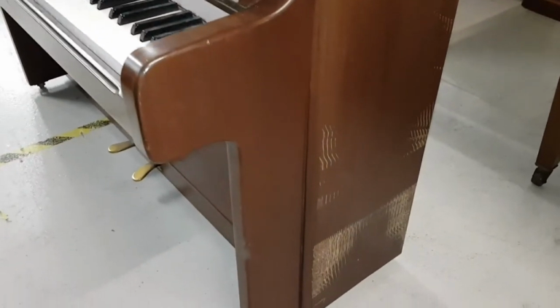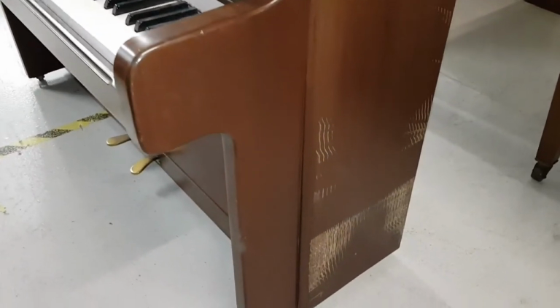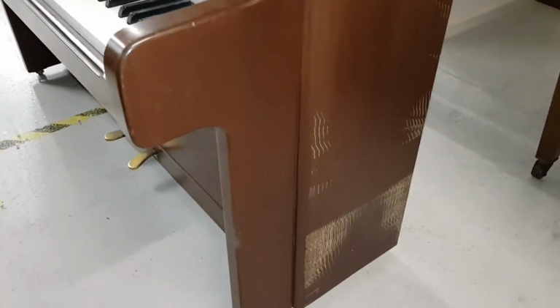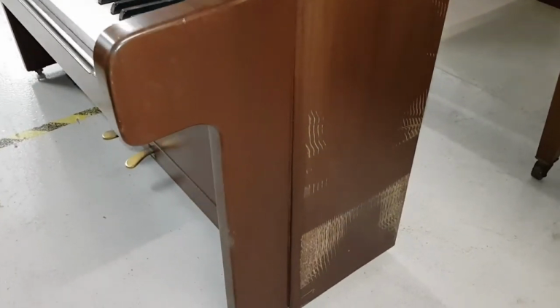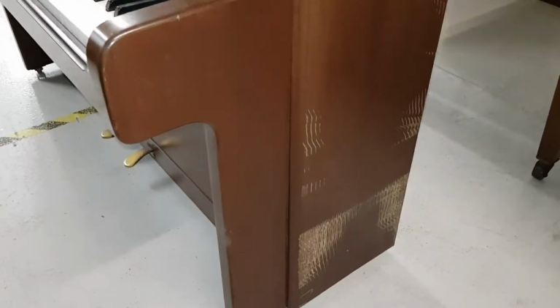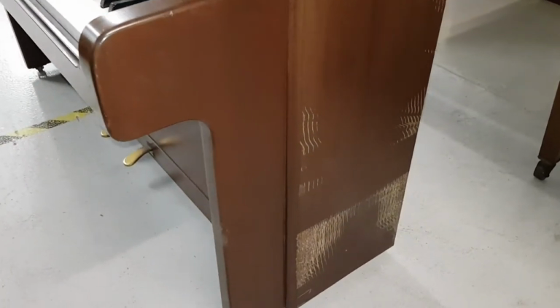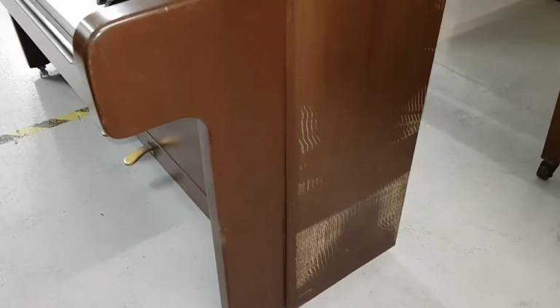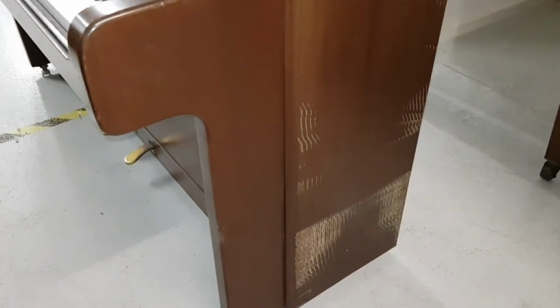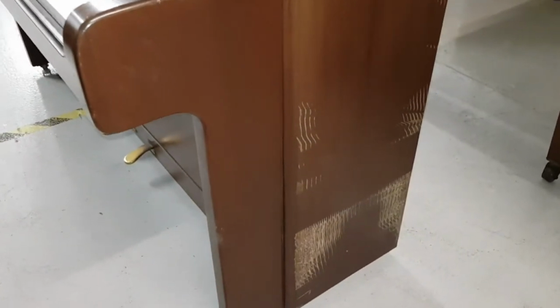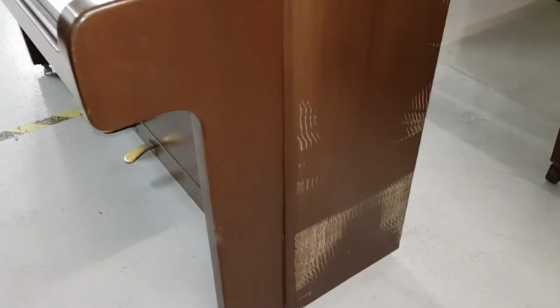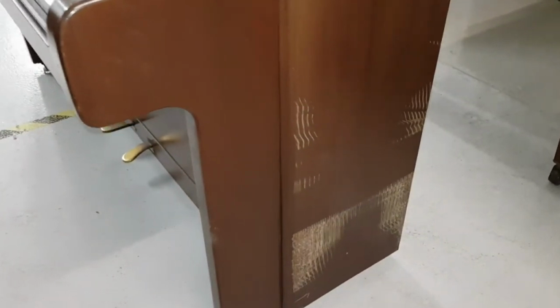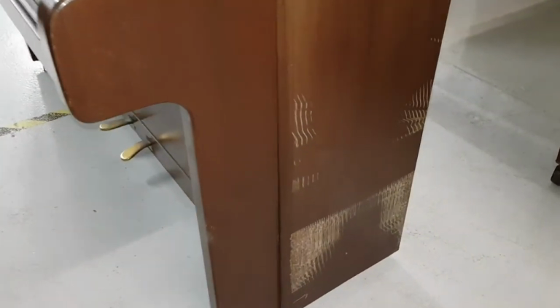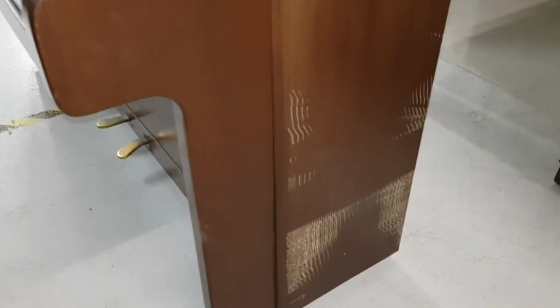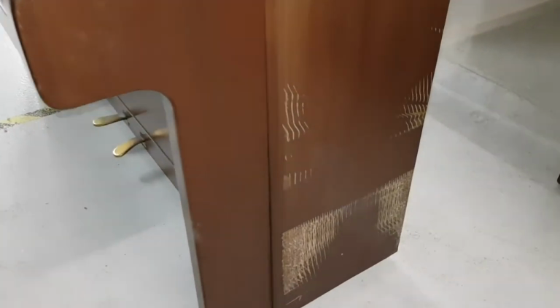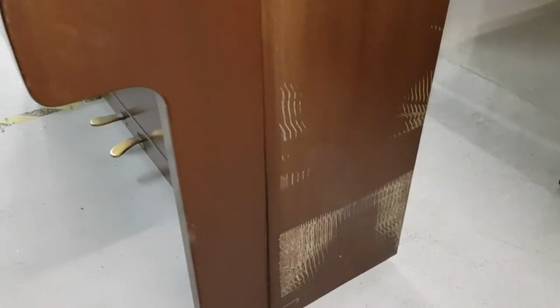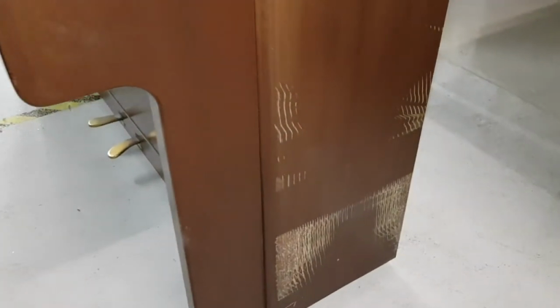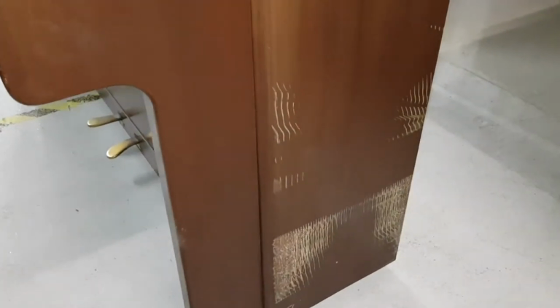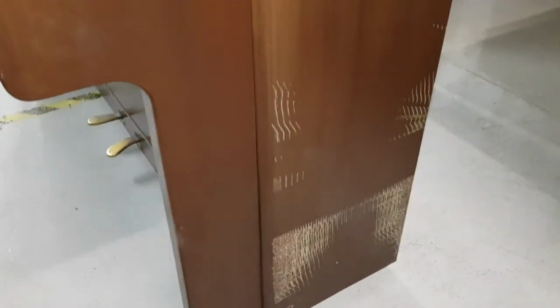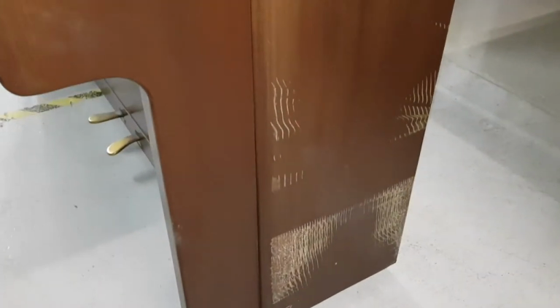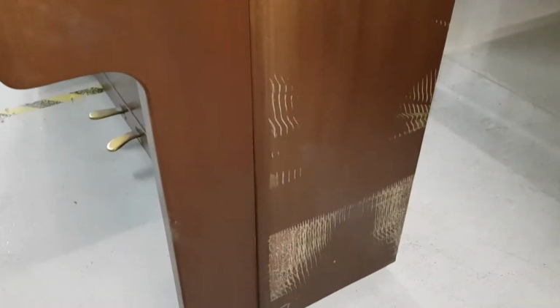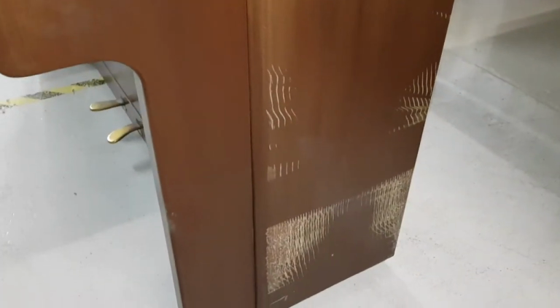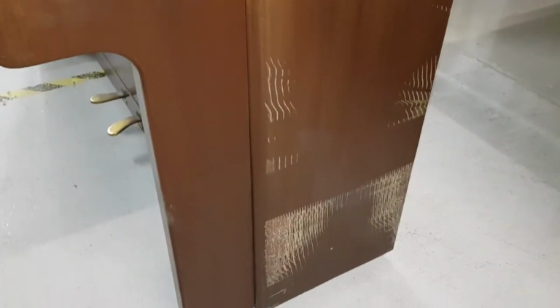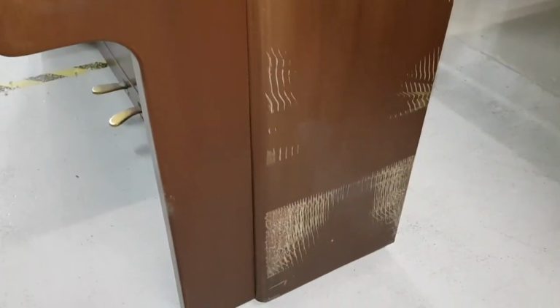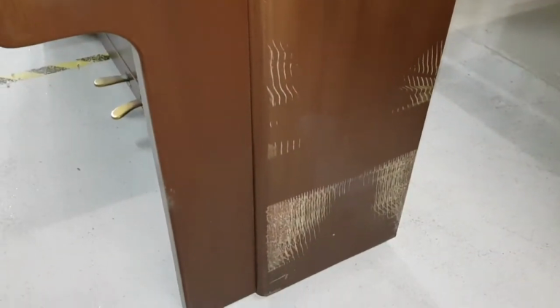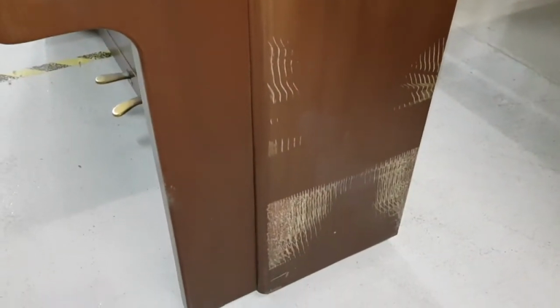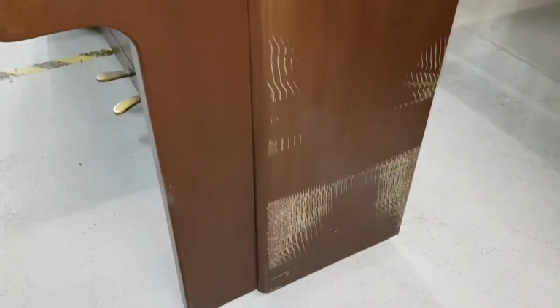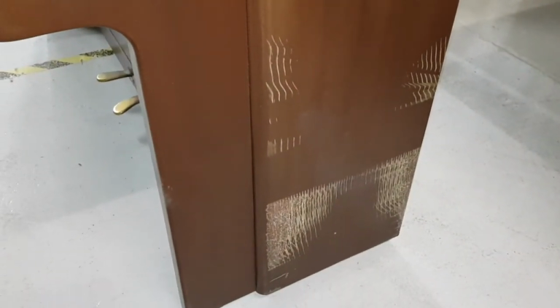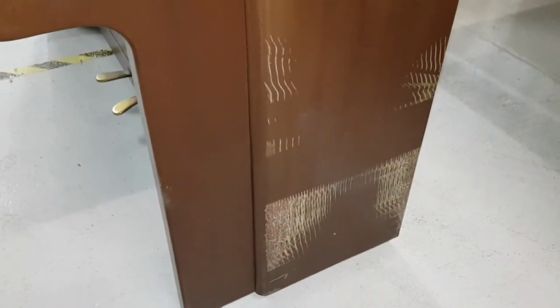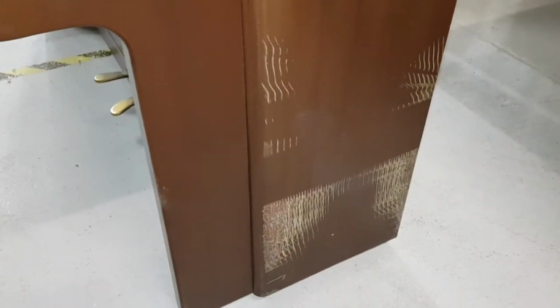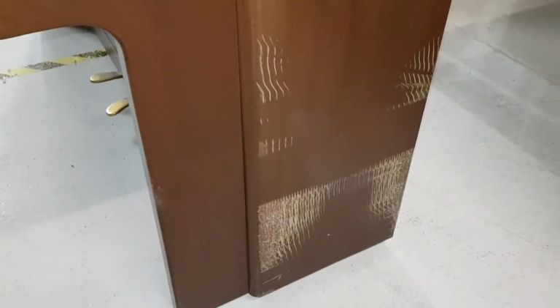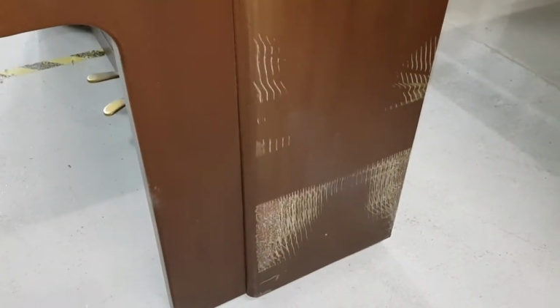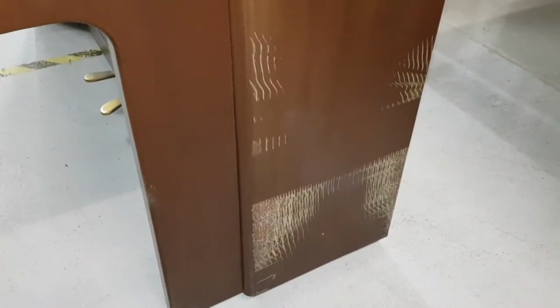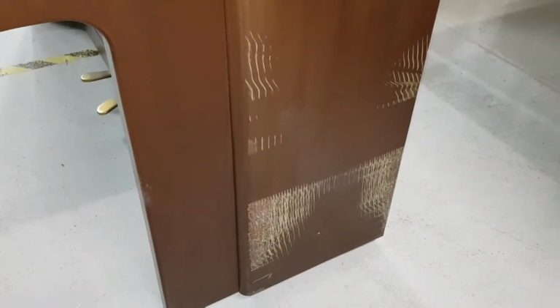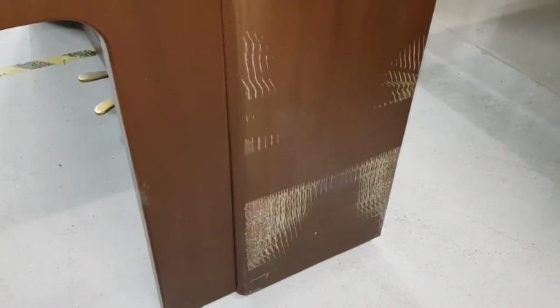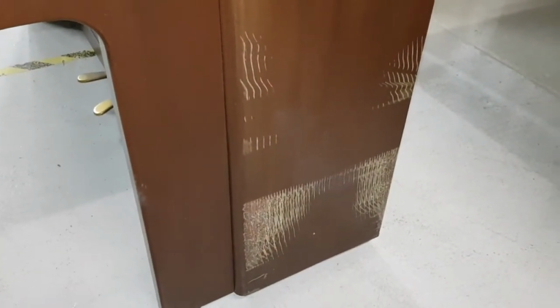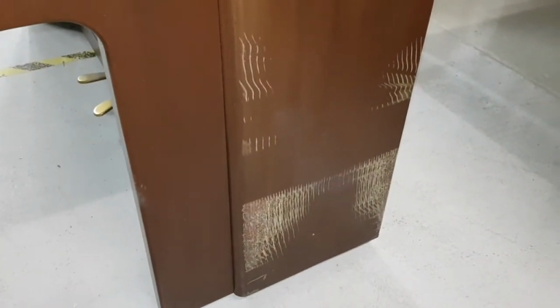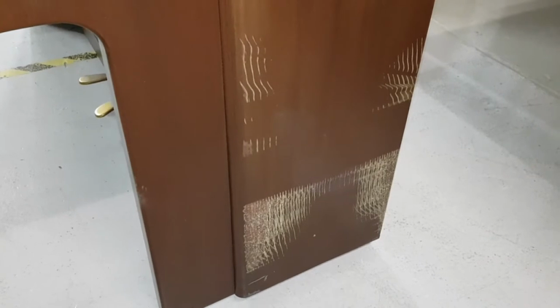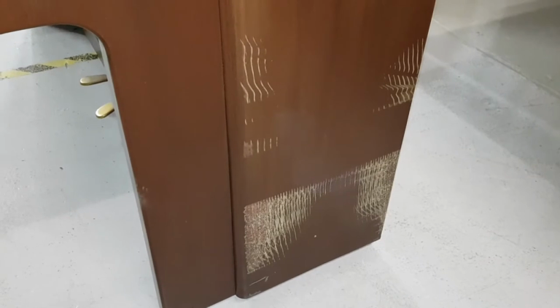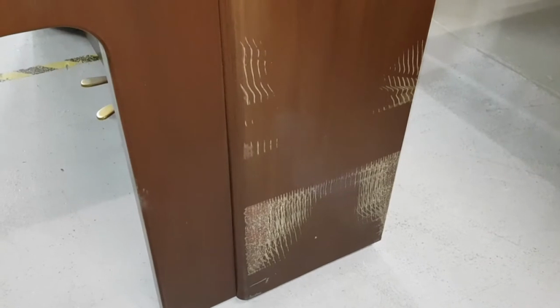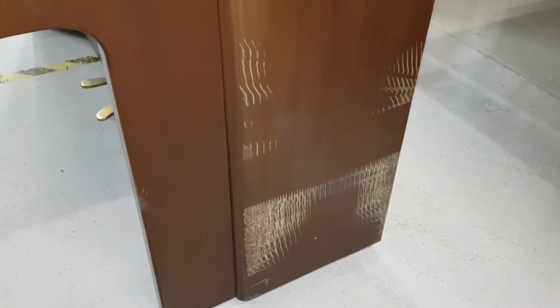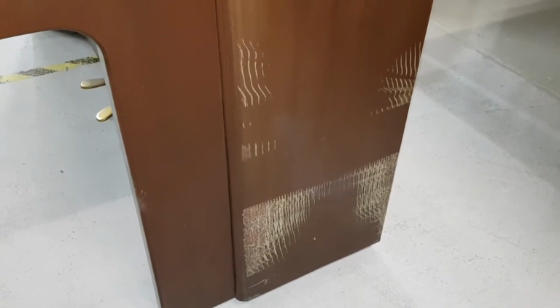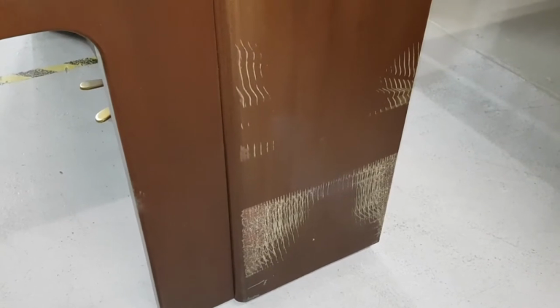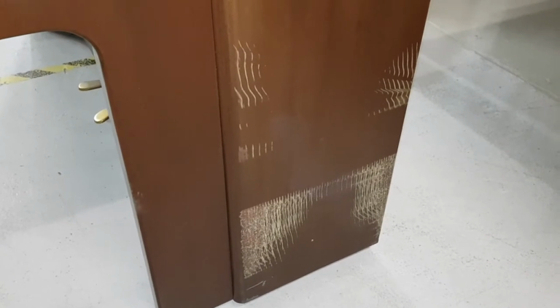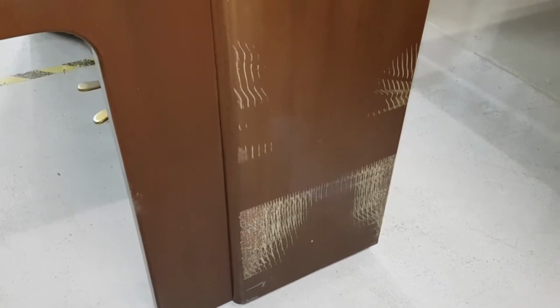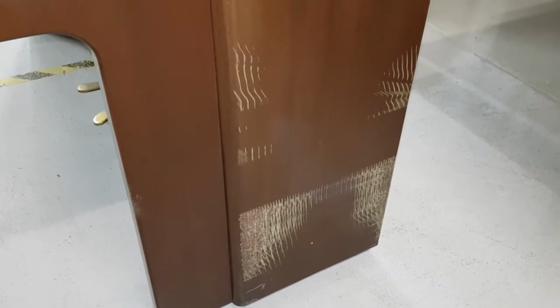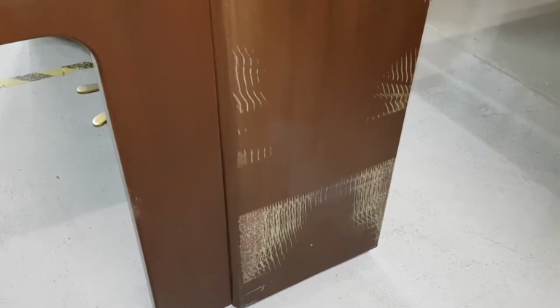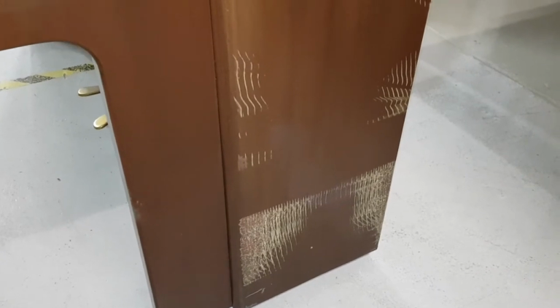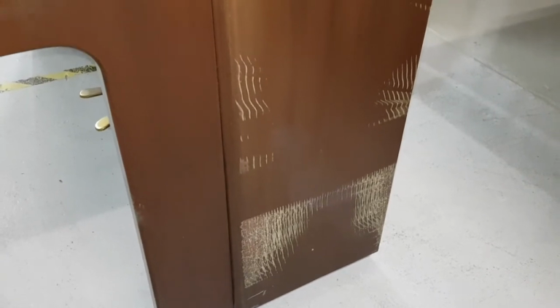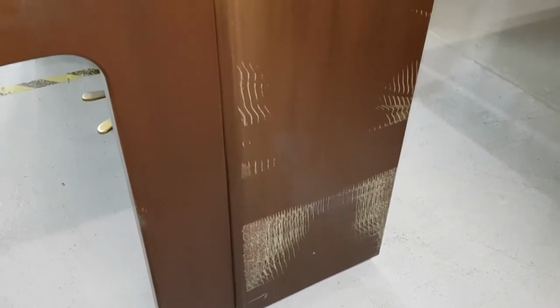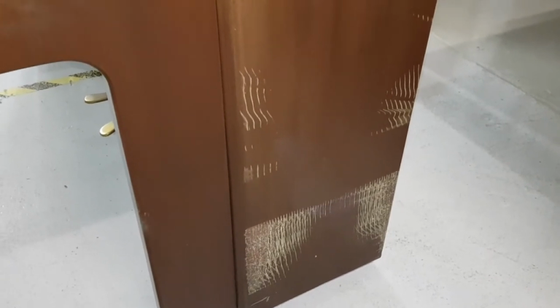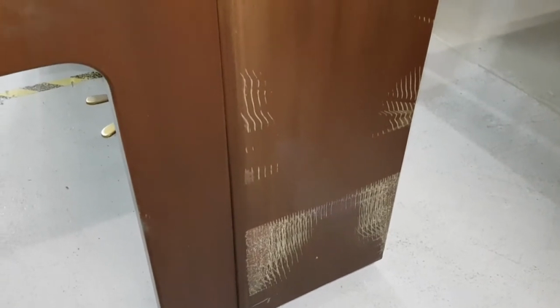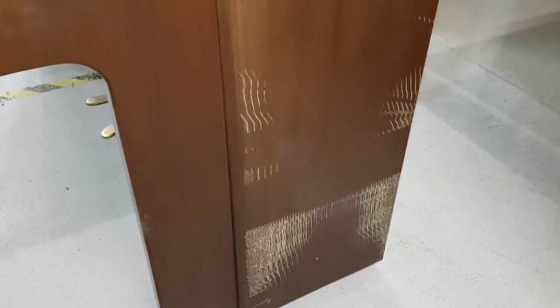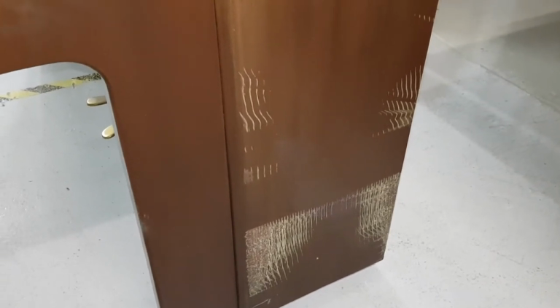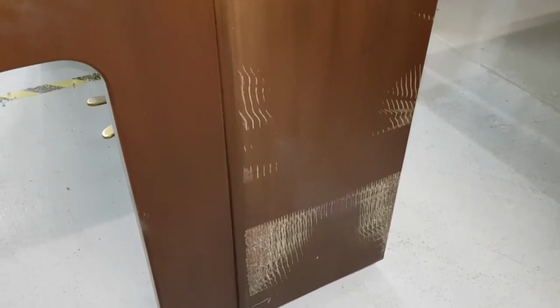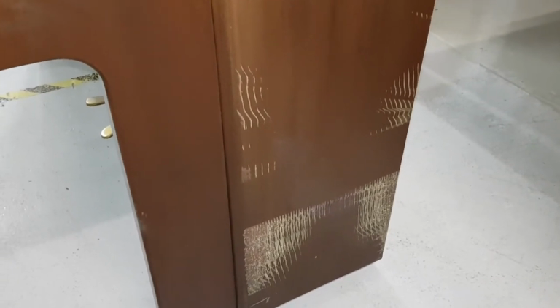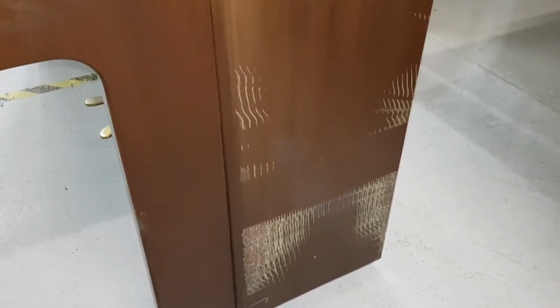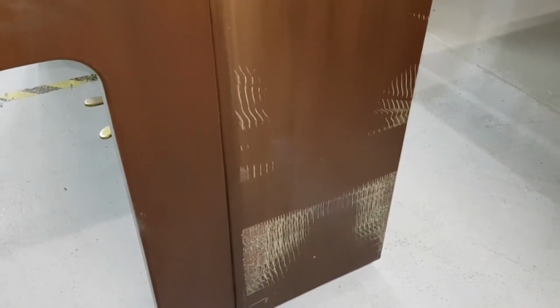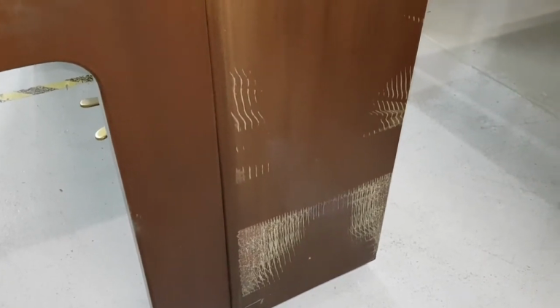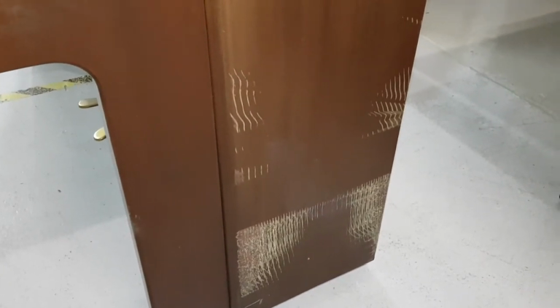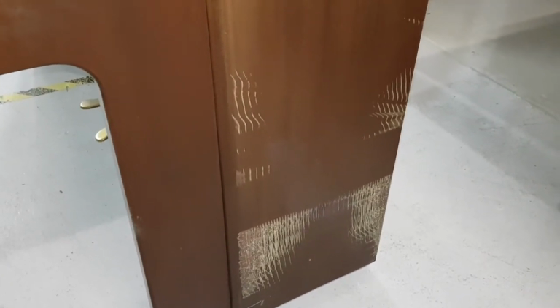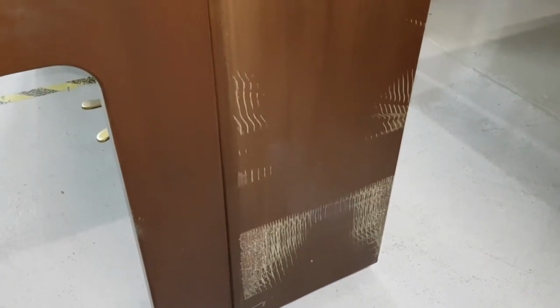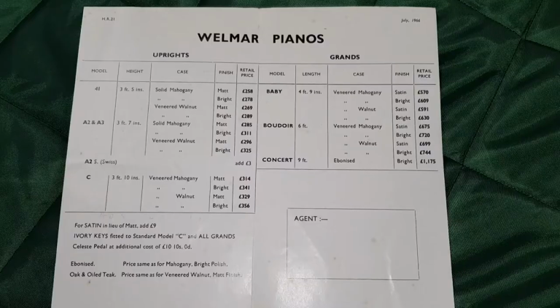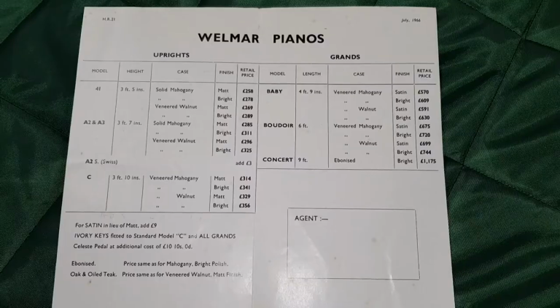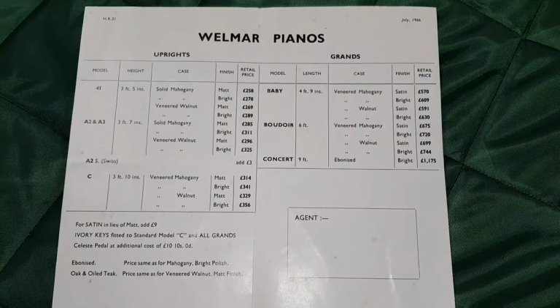Apparently it was scraped during removal at some stage. Now looking this one up, I think it's solid mahogany and not veneered mahogany.